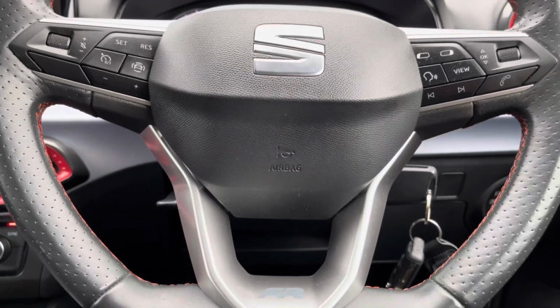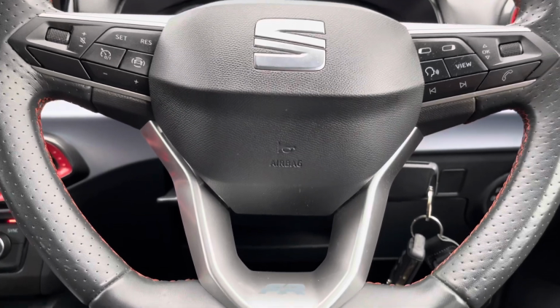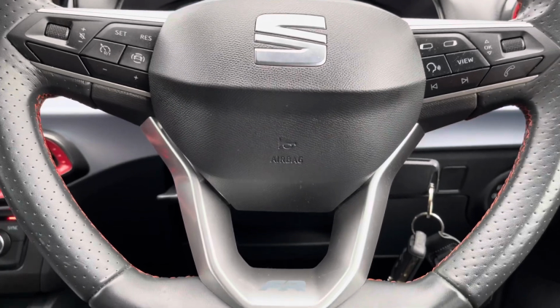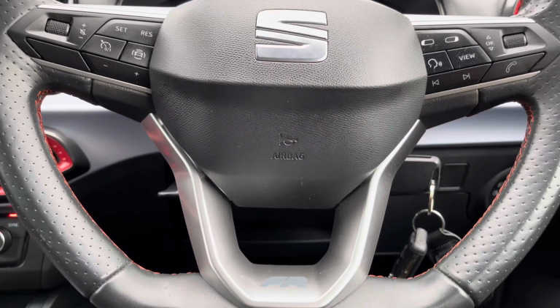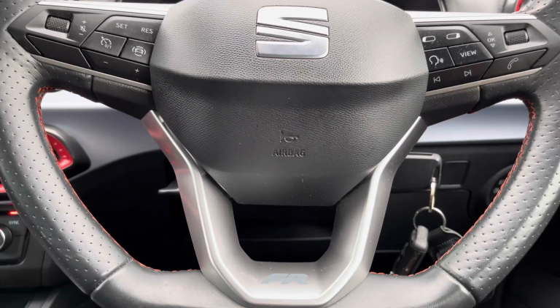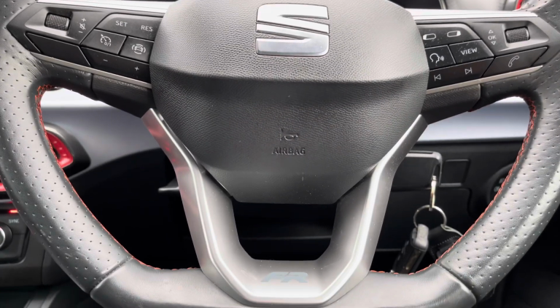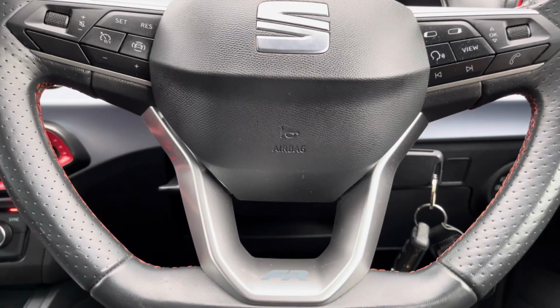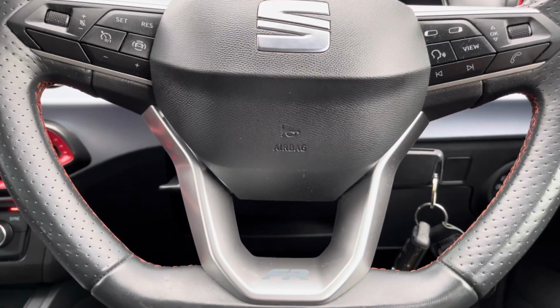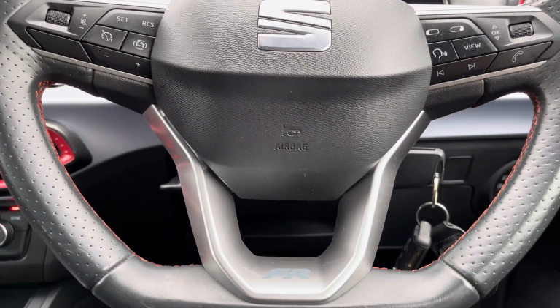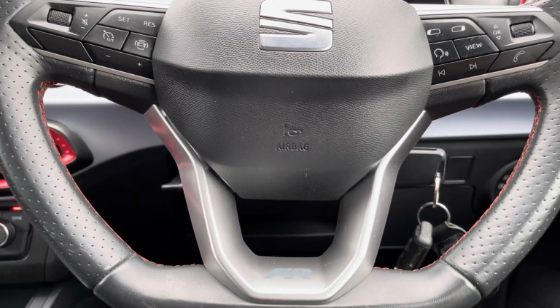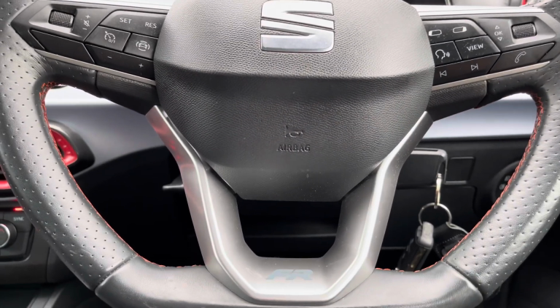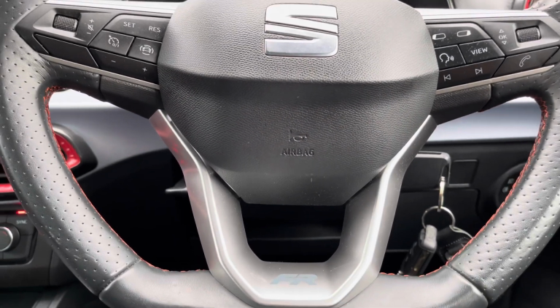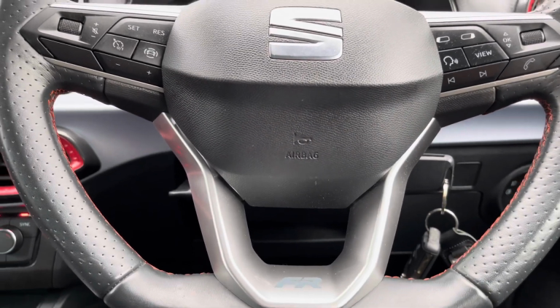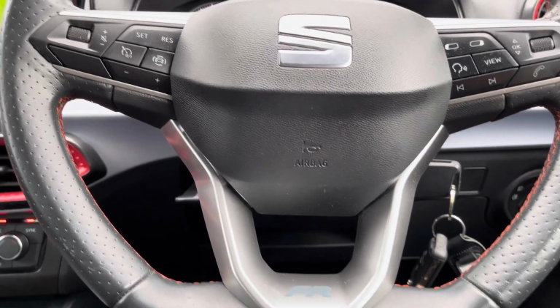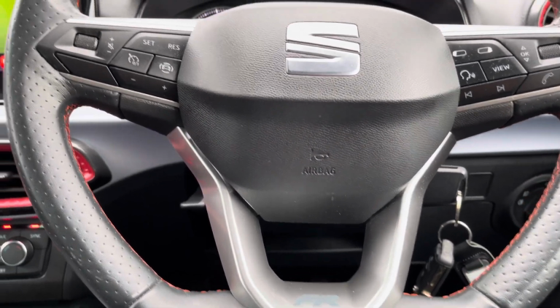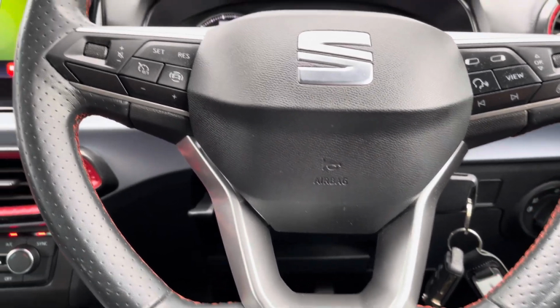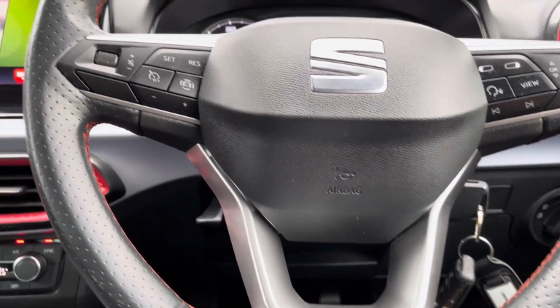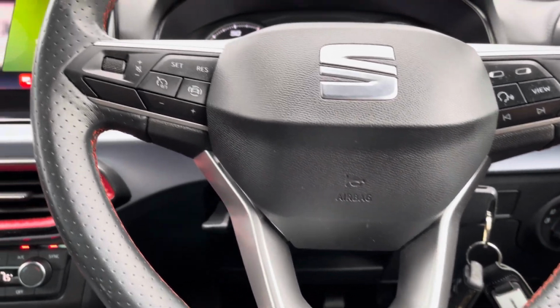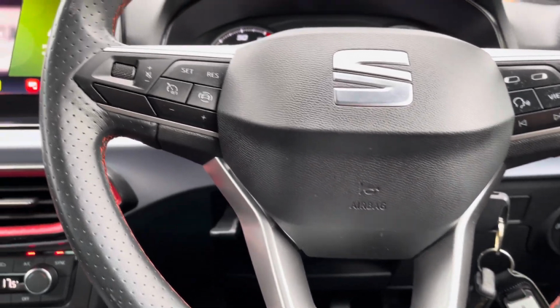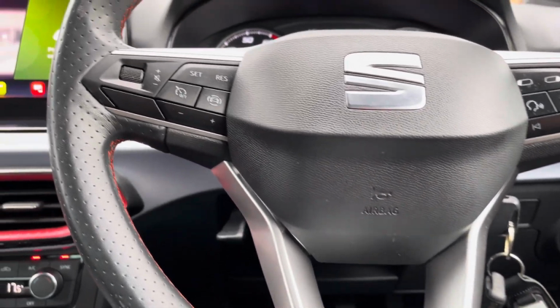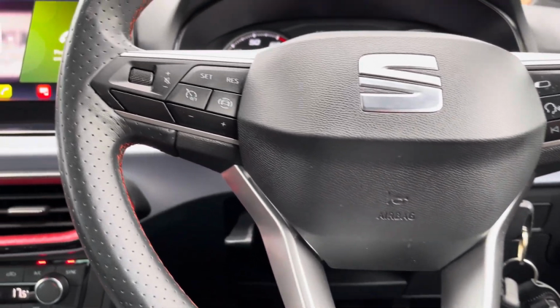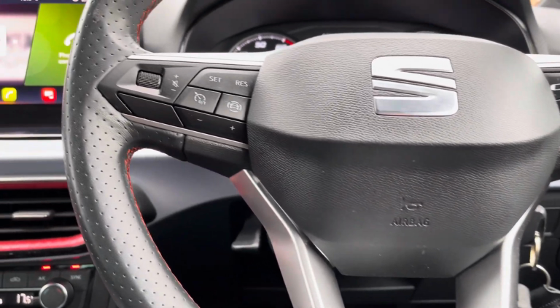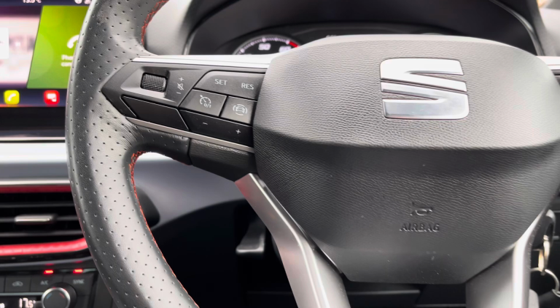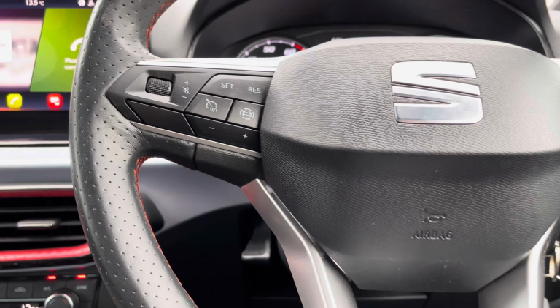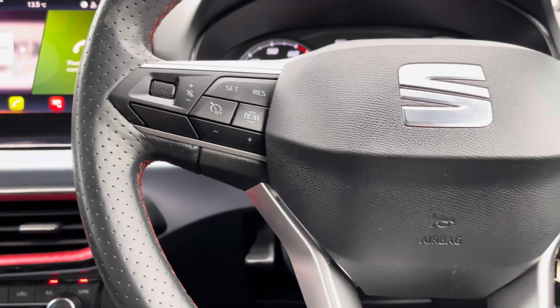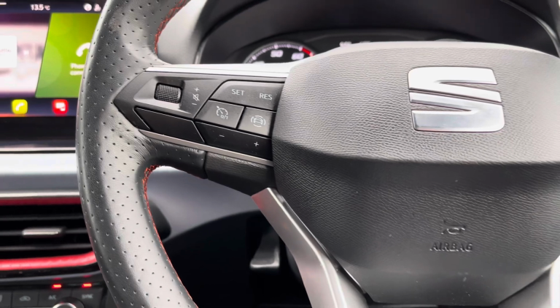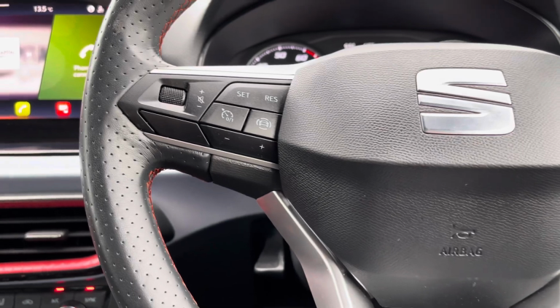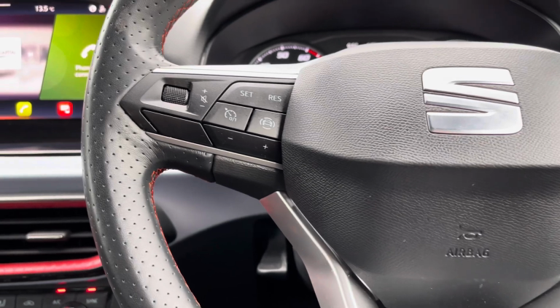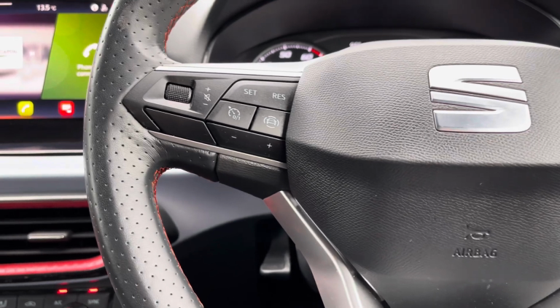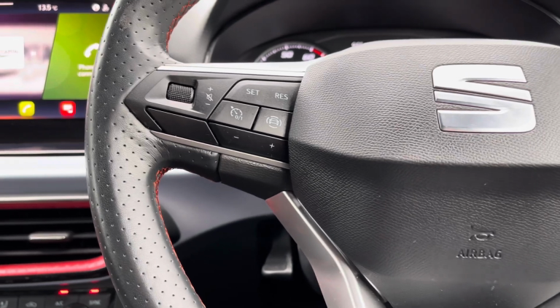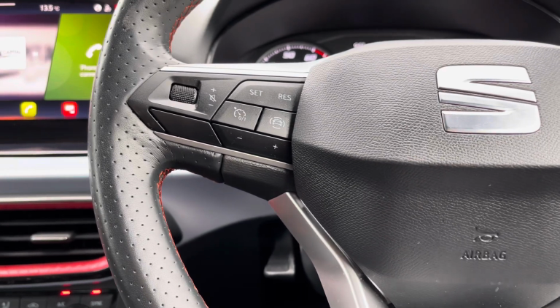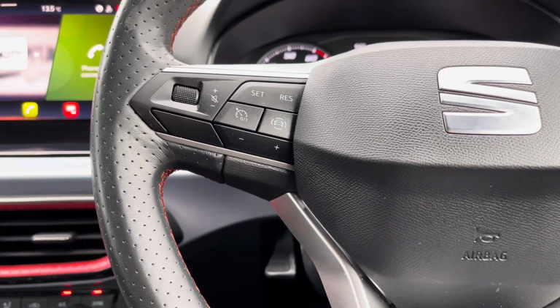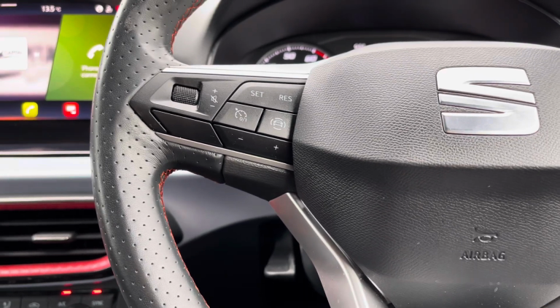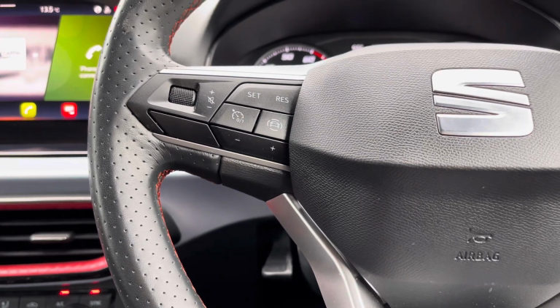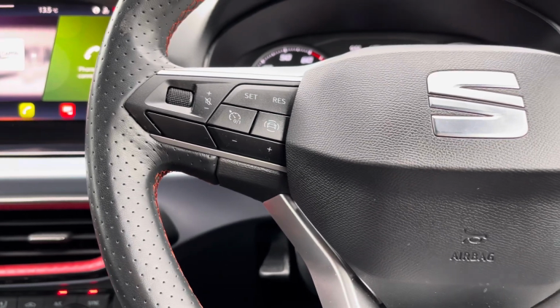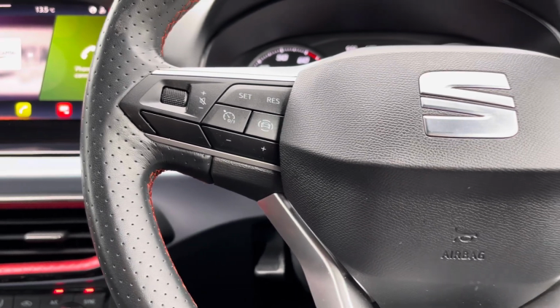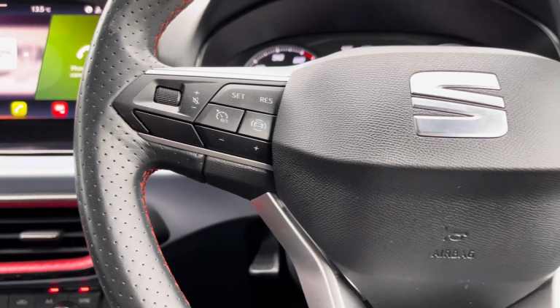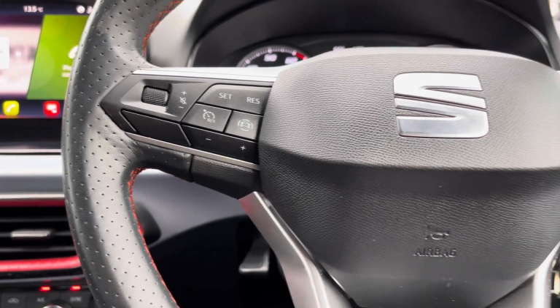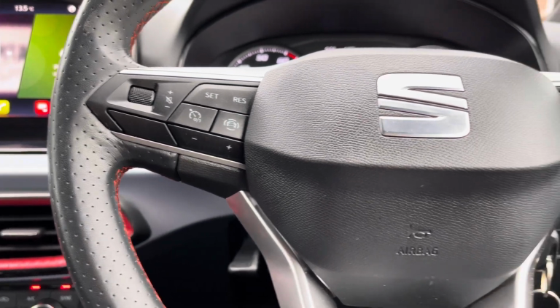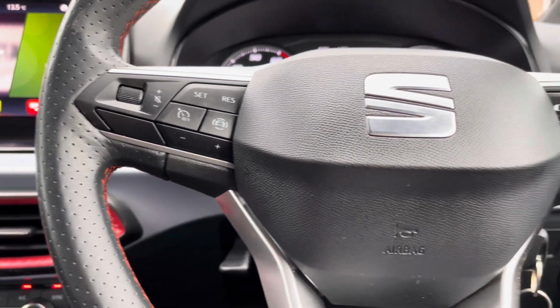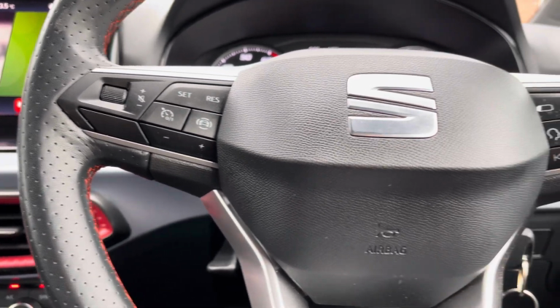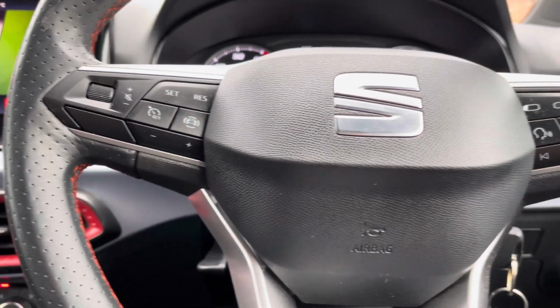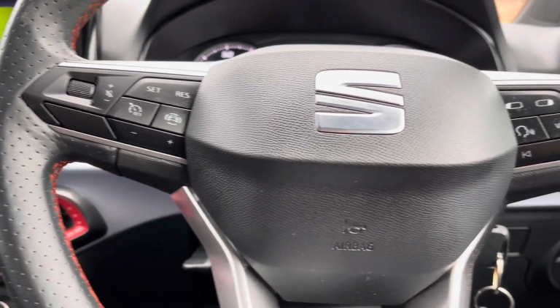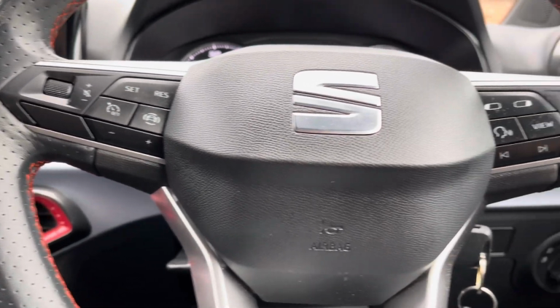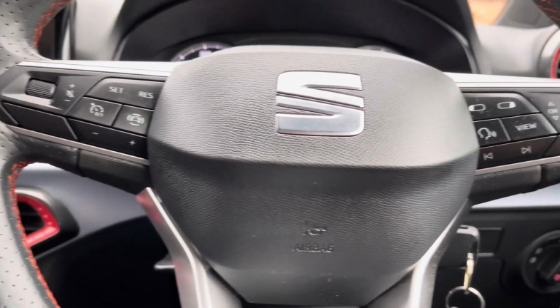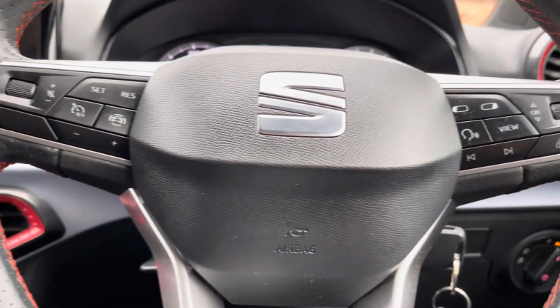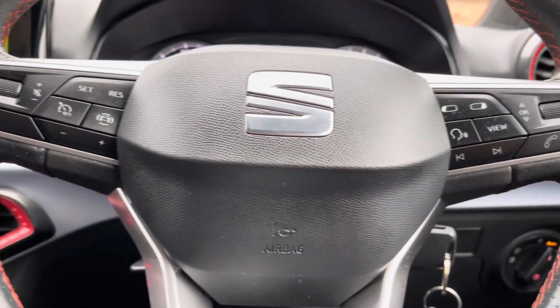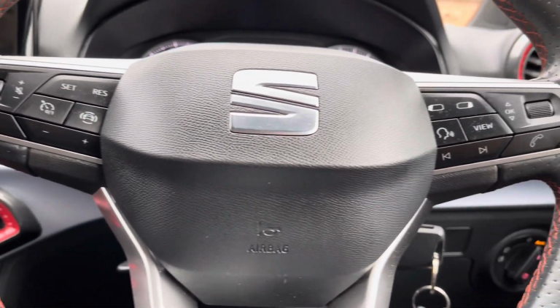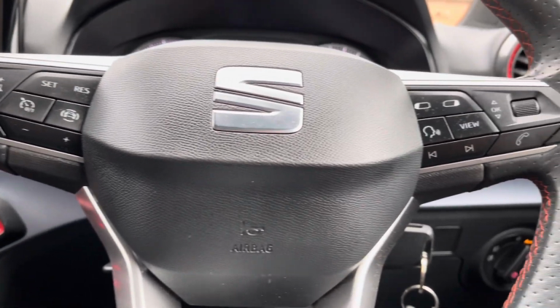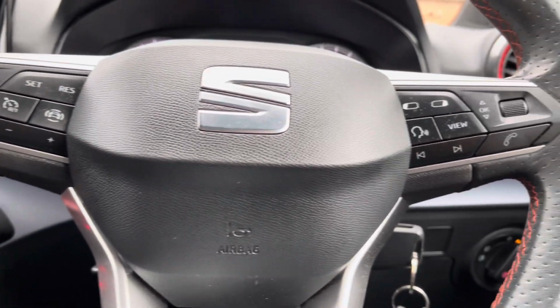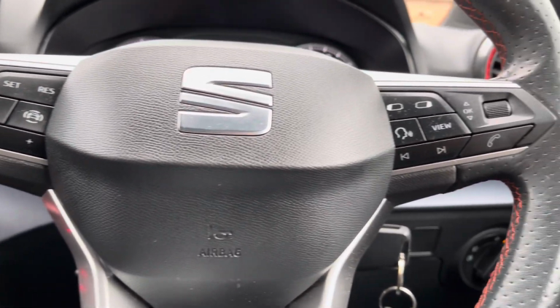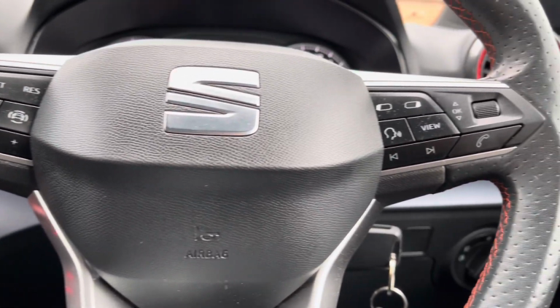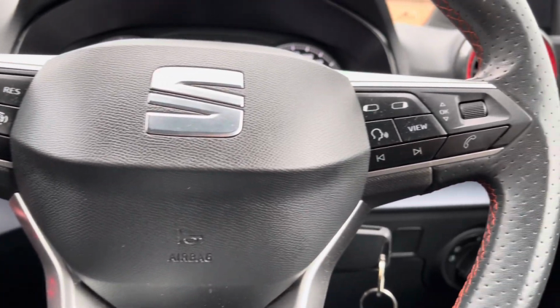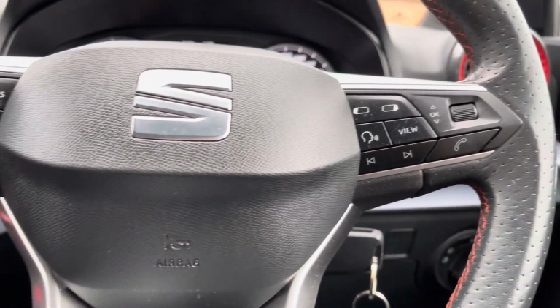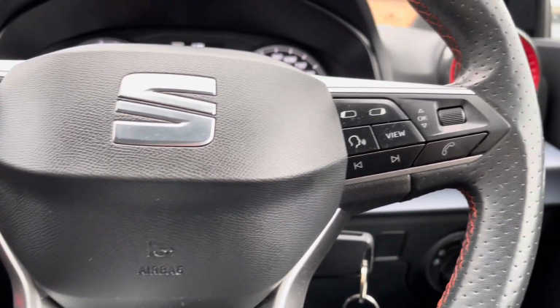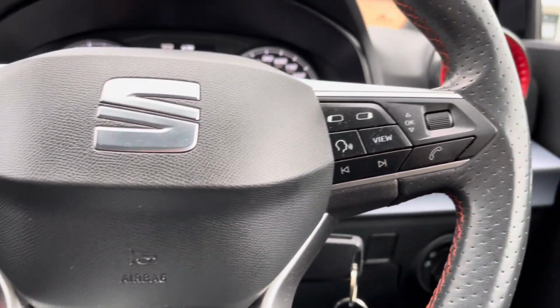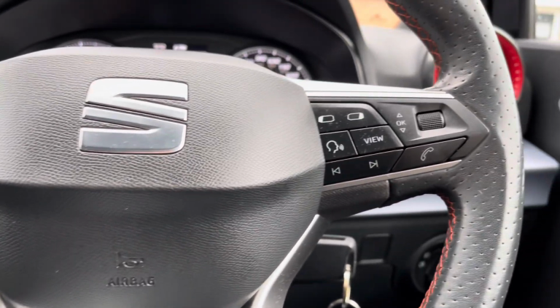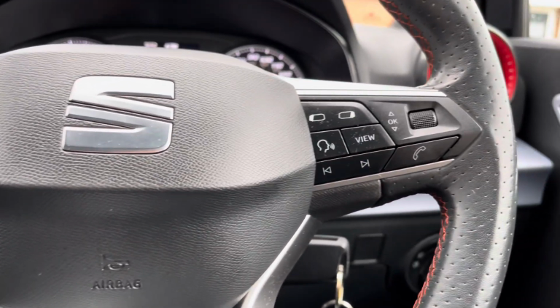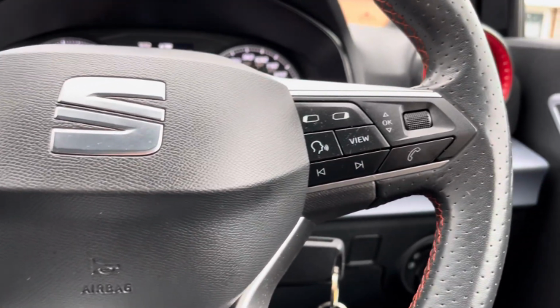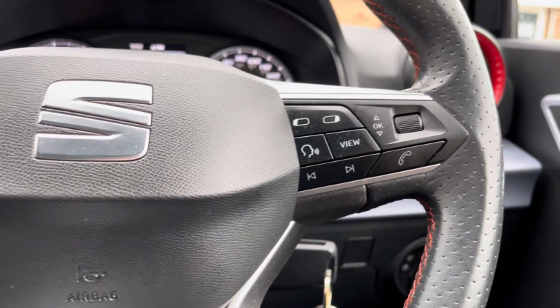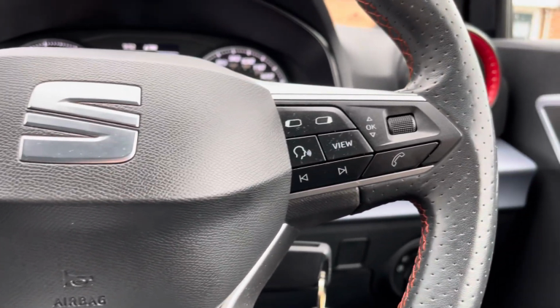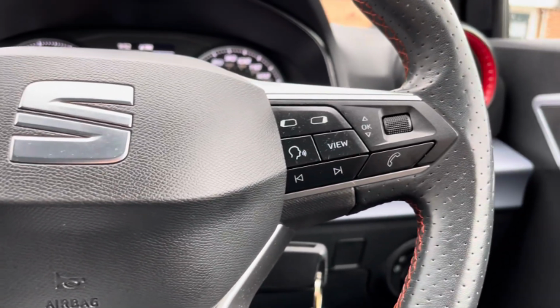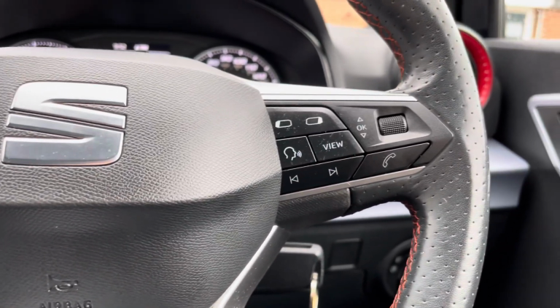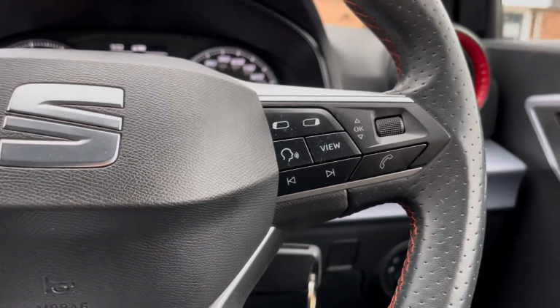Moving on, we have the vehicle's leather wrapped multifunctional steering wheel which provides access to features such as the cruise control from the comfort of your driving position.